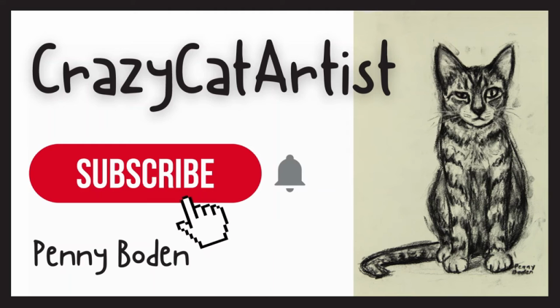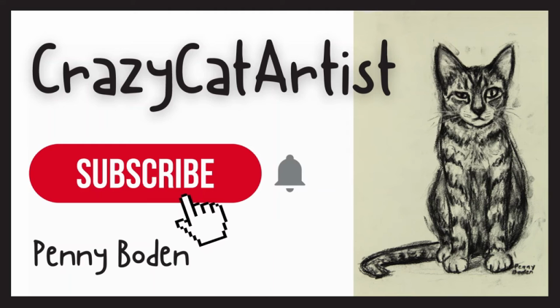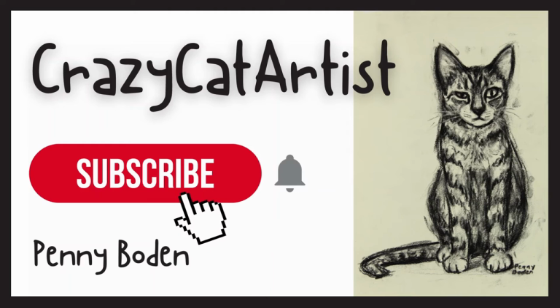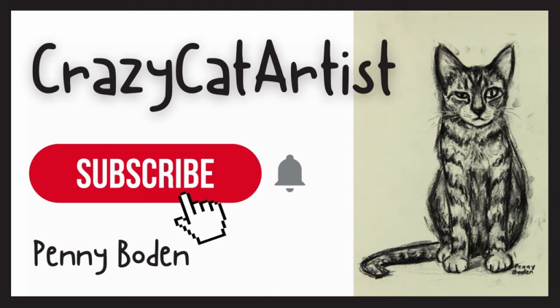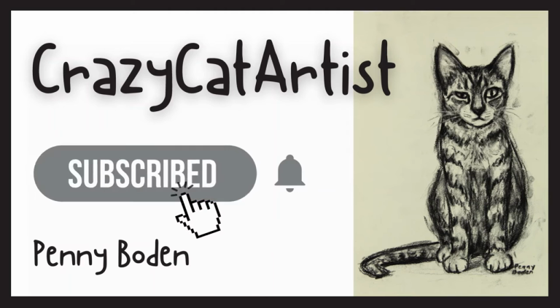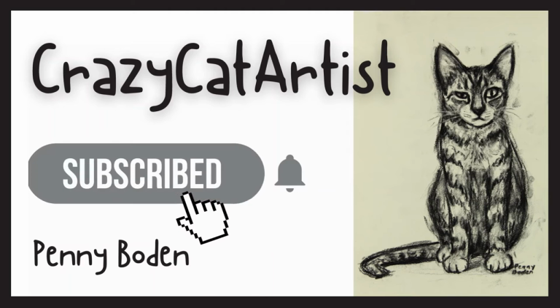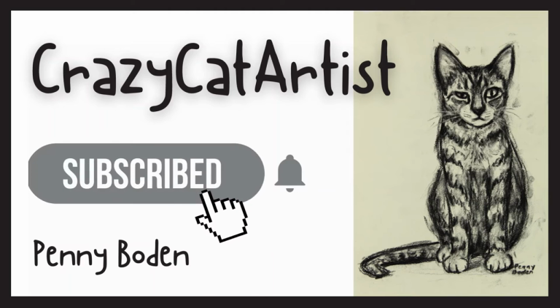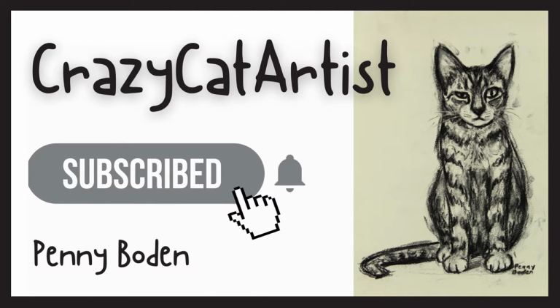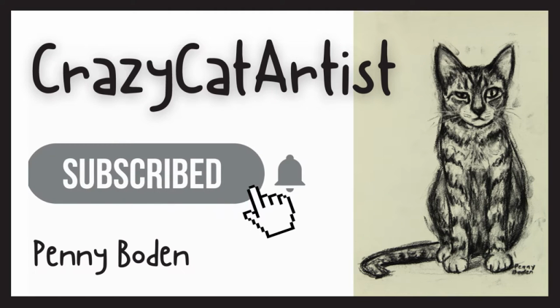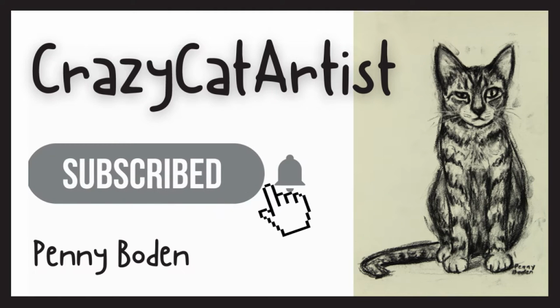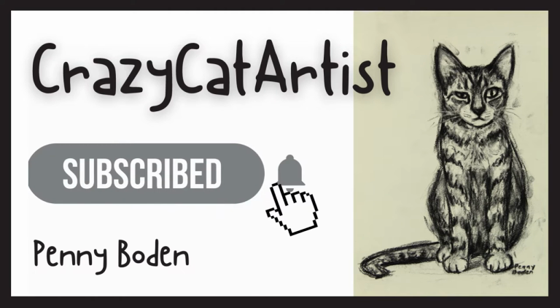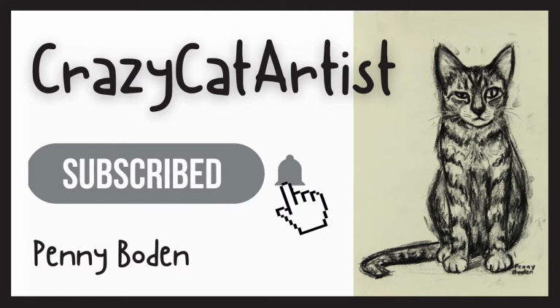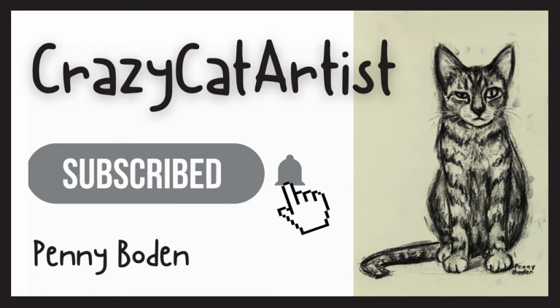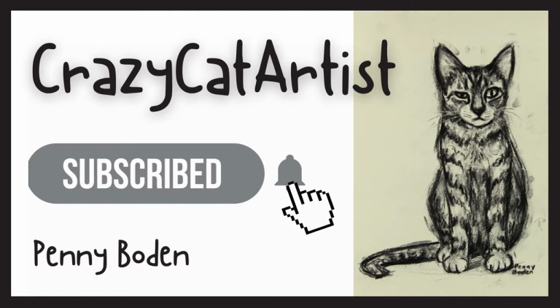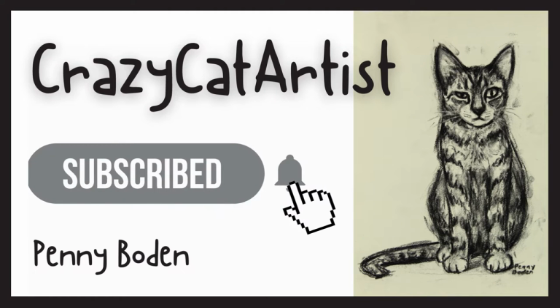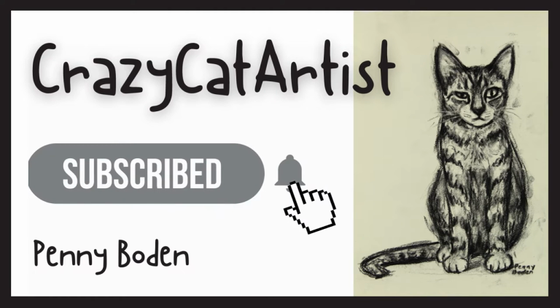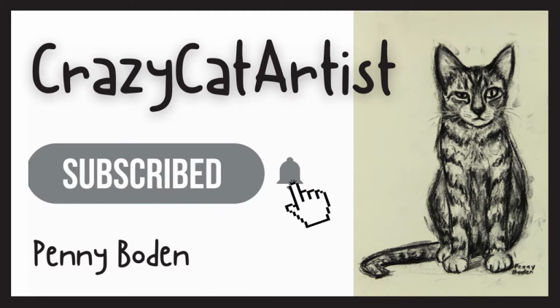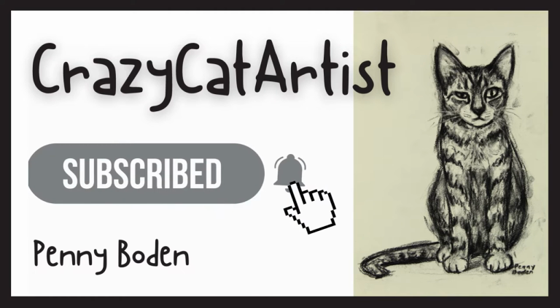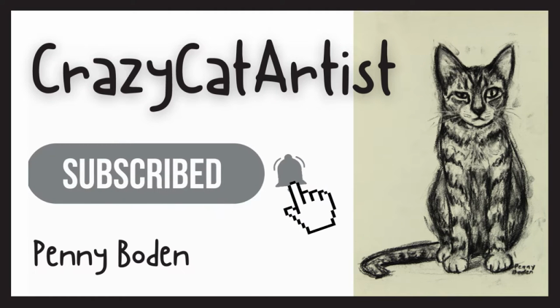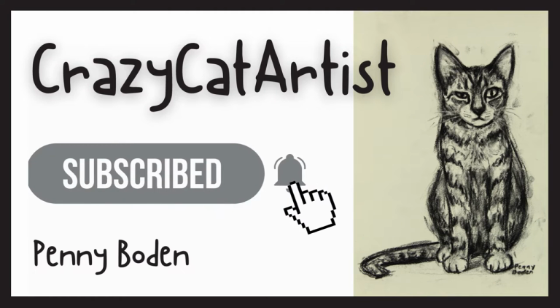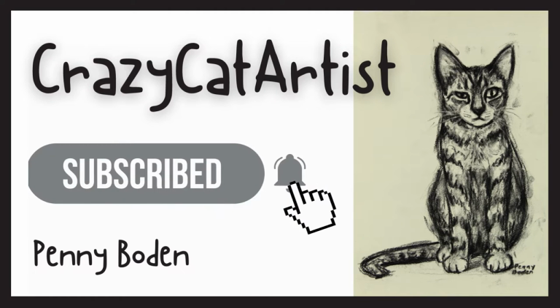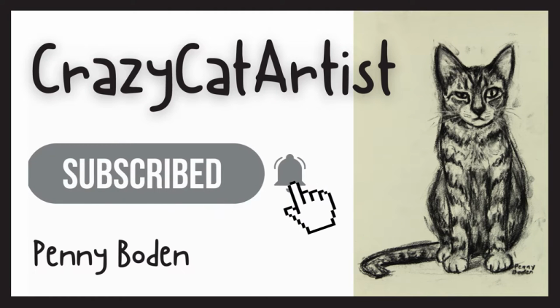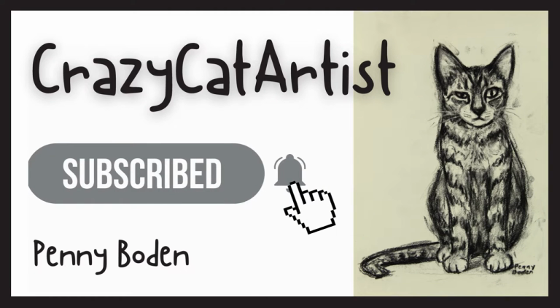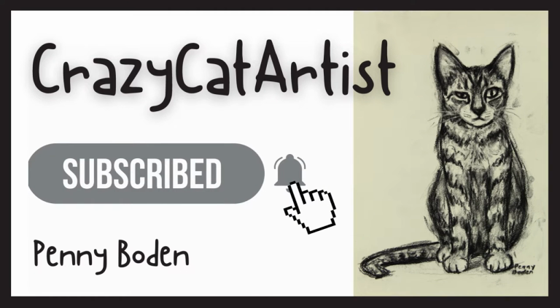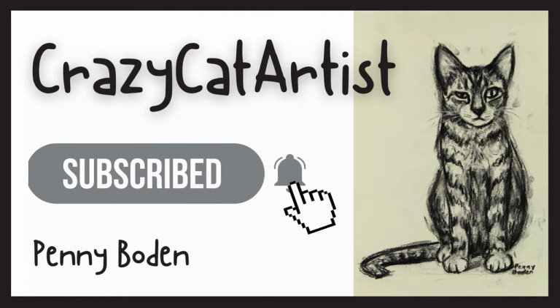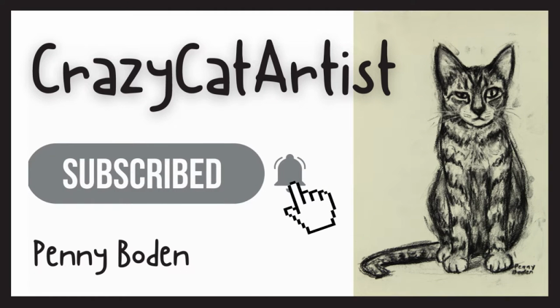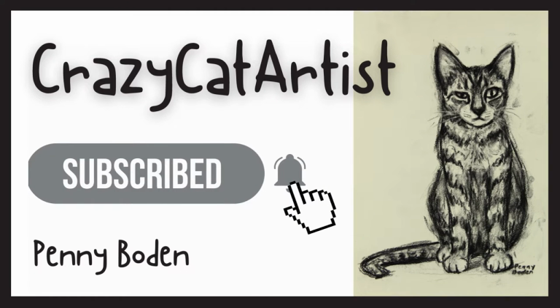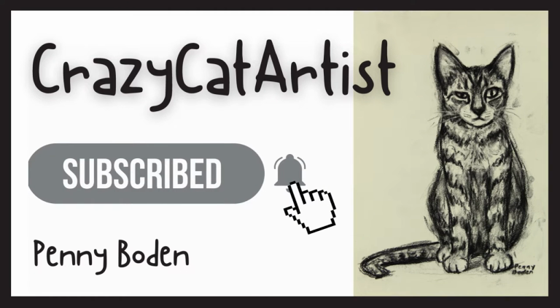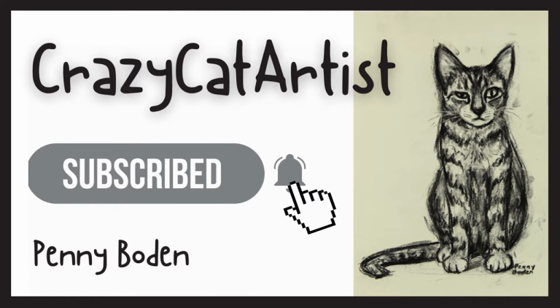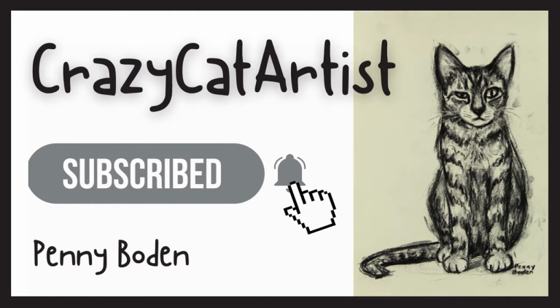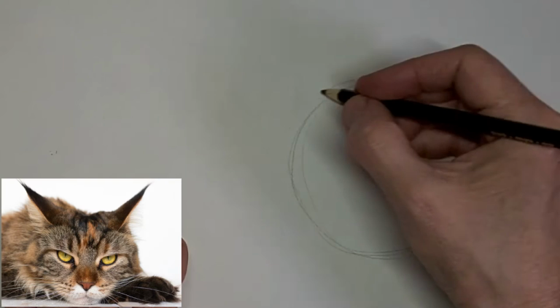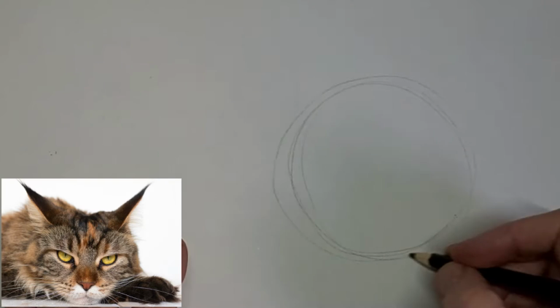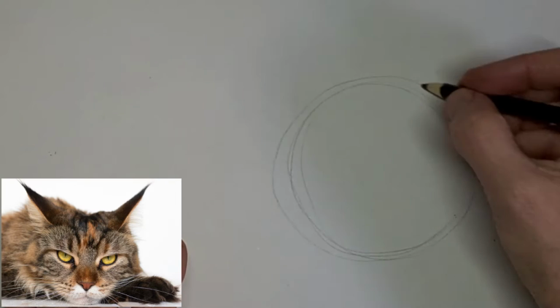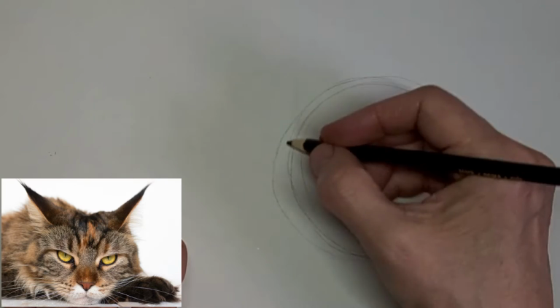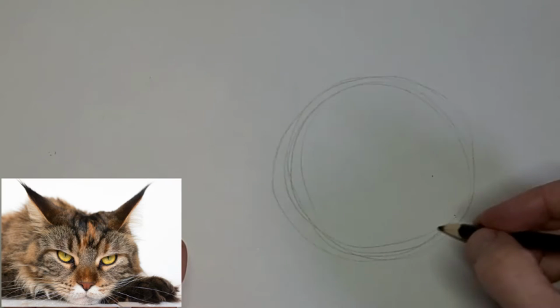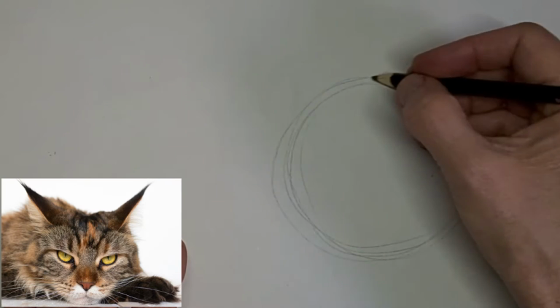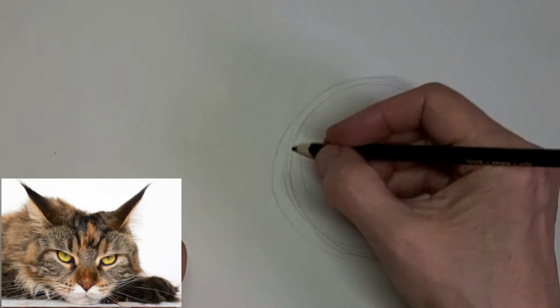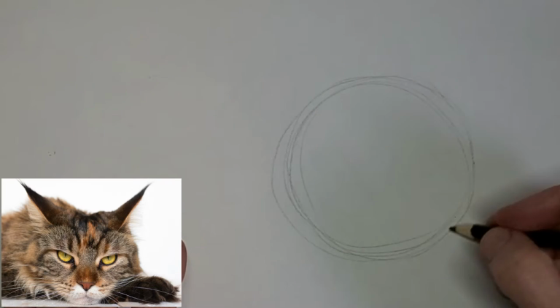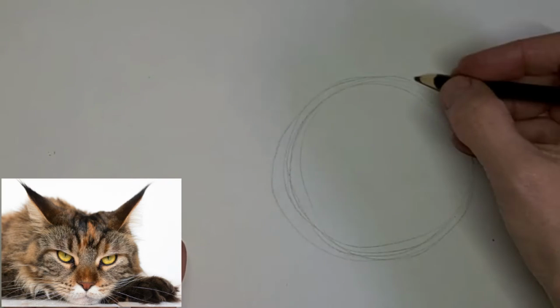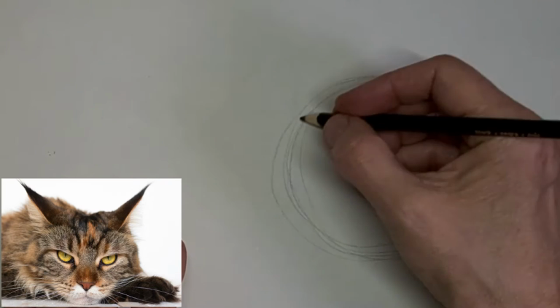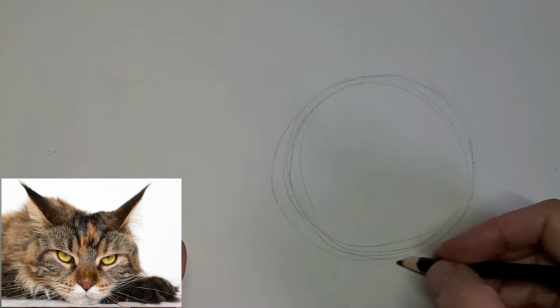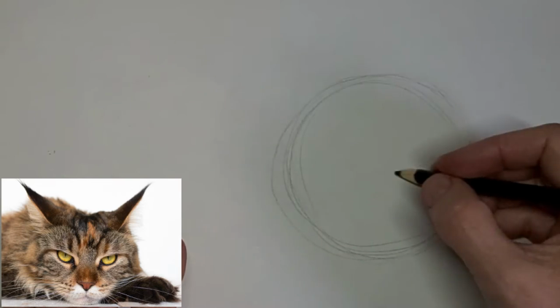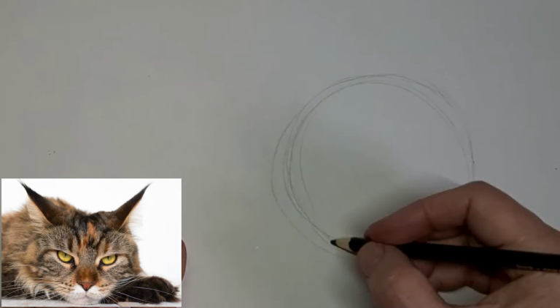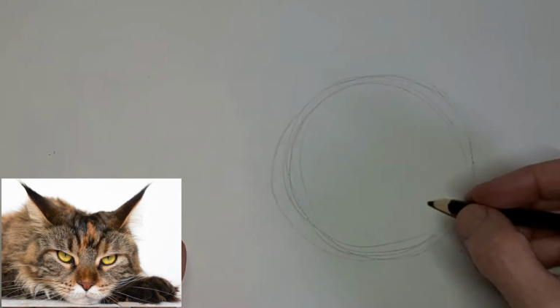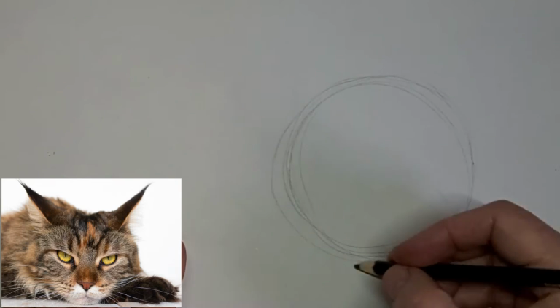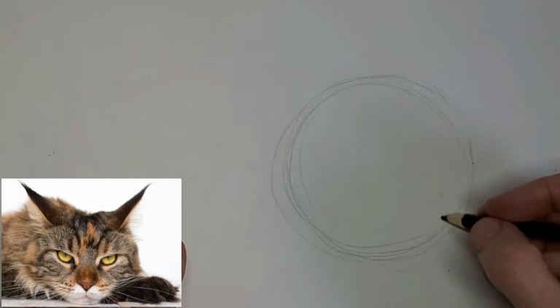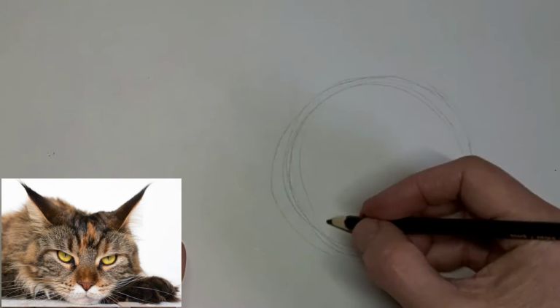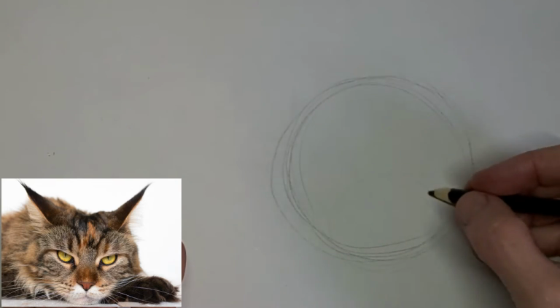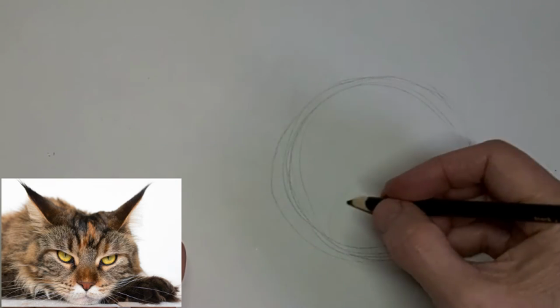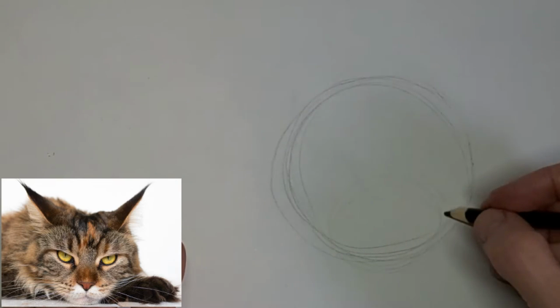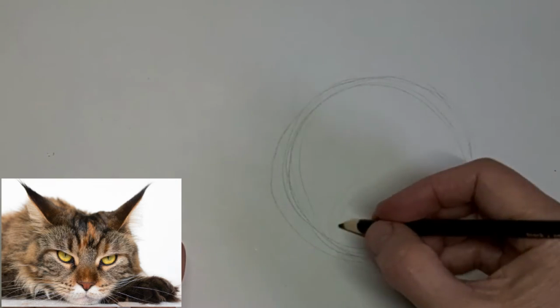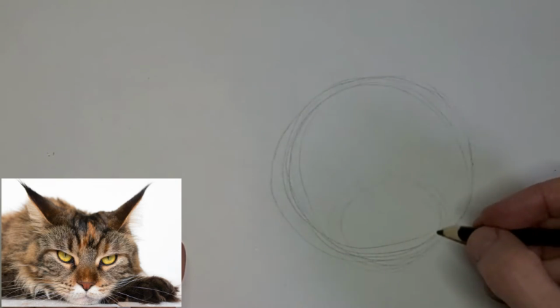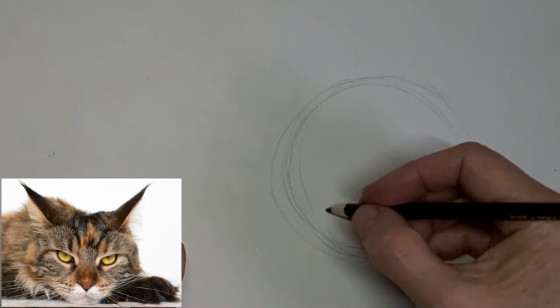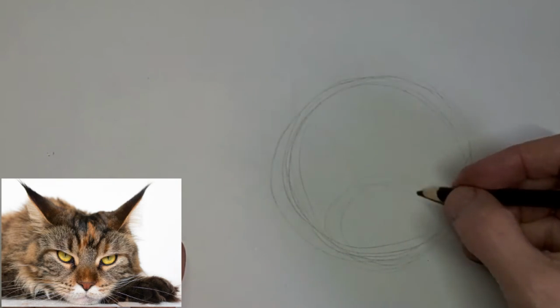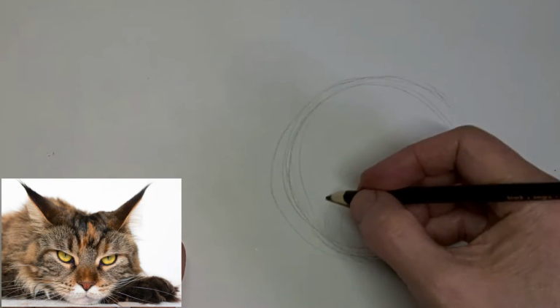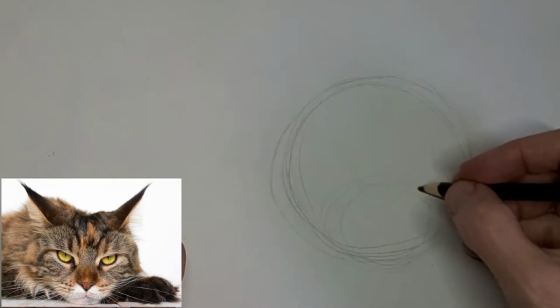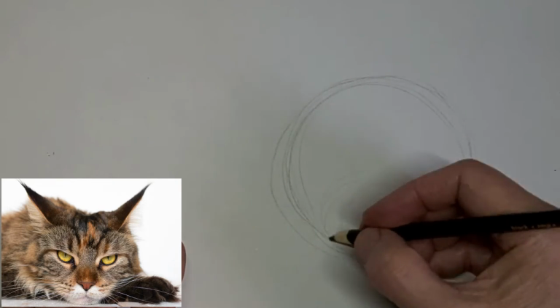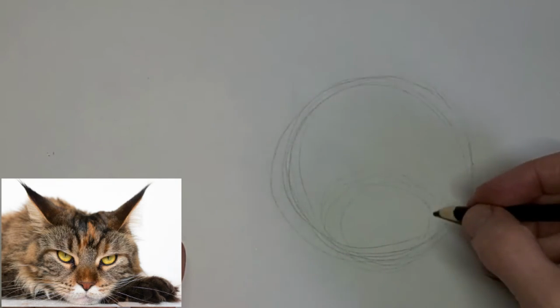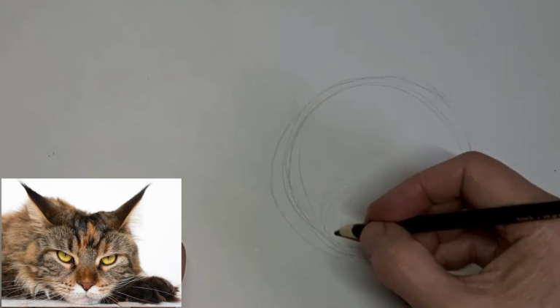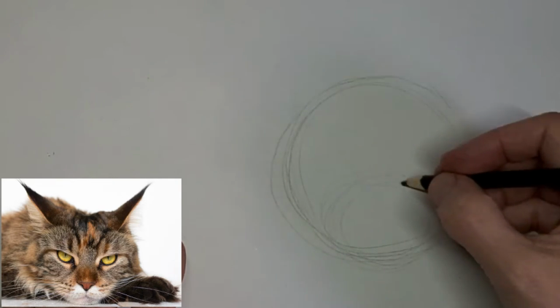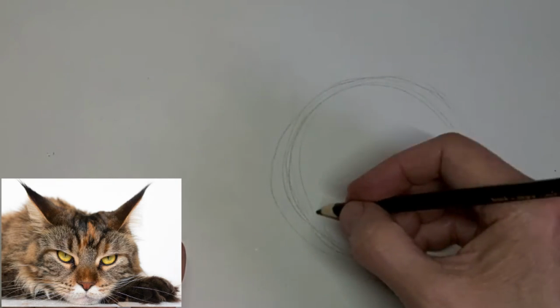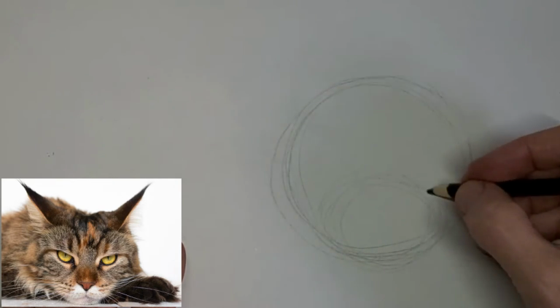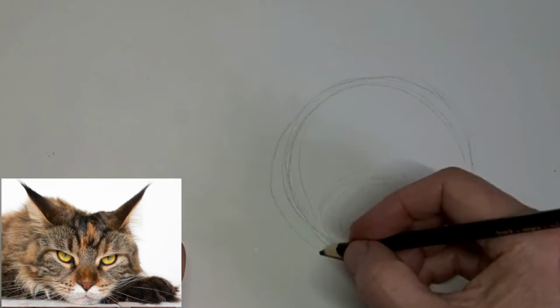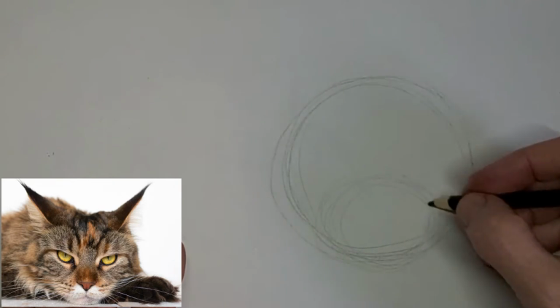Meow, meow, meow. Hi, it's Penny Bowden here, crazy cat artist.